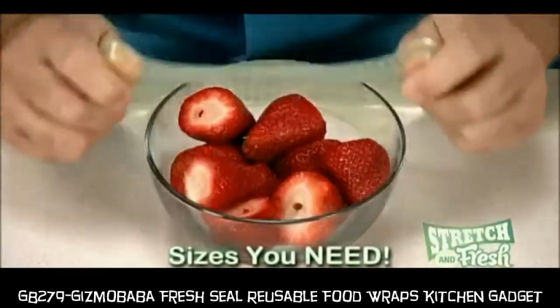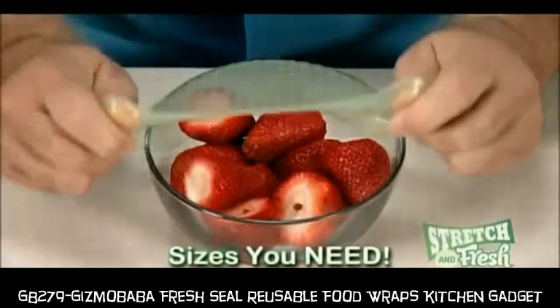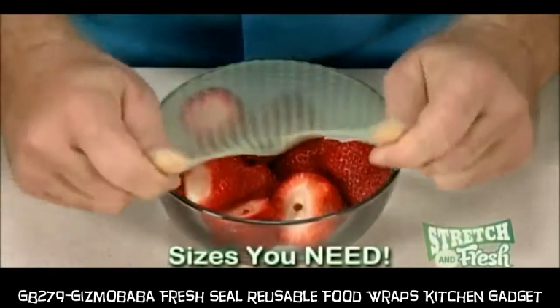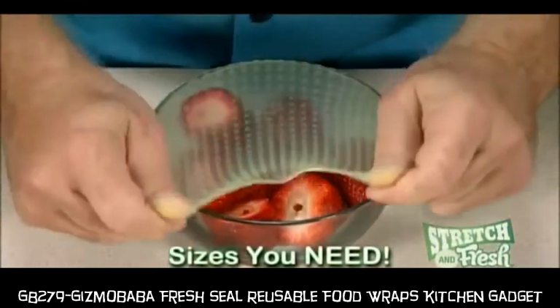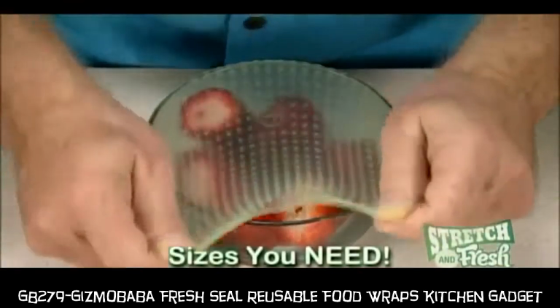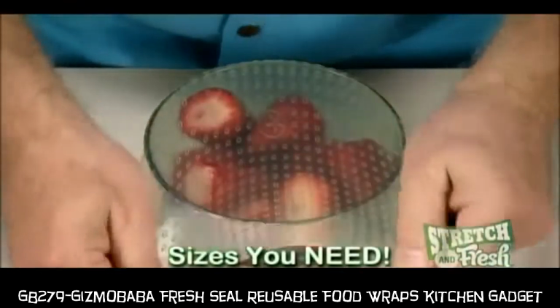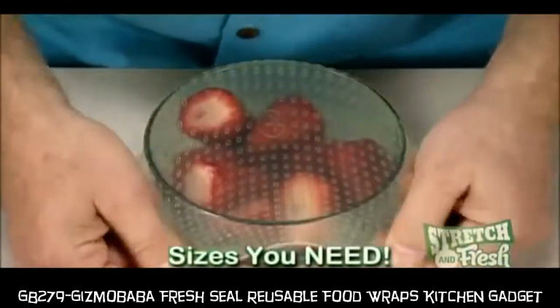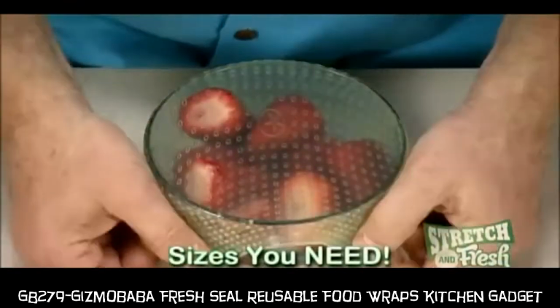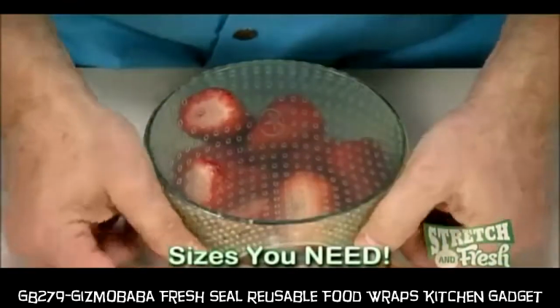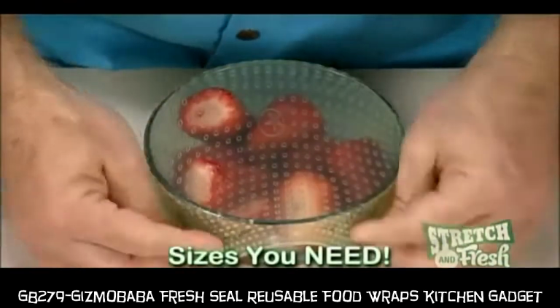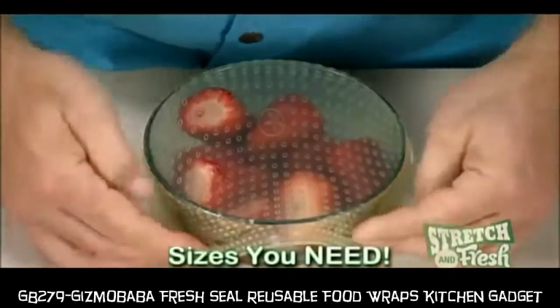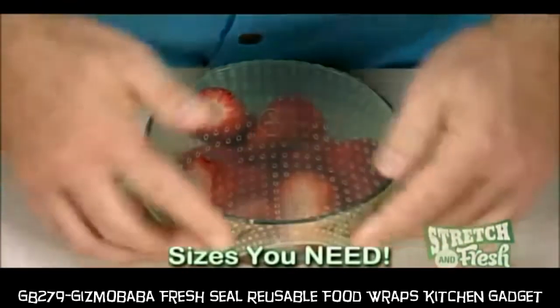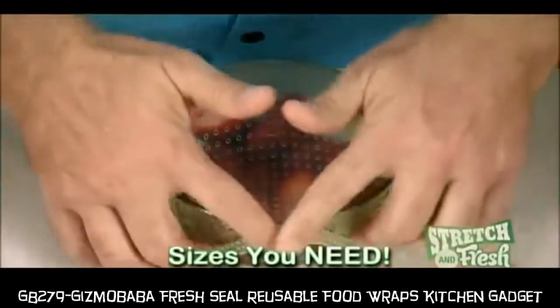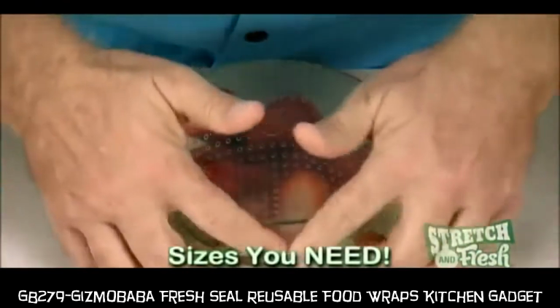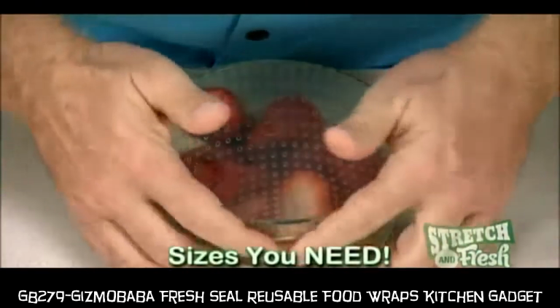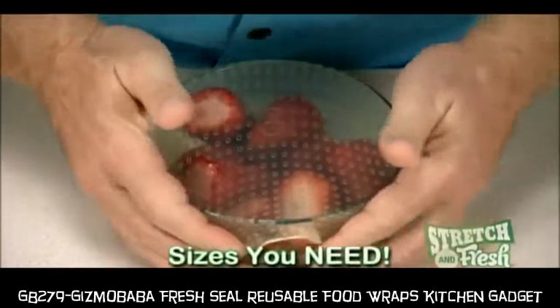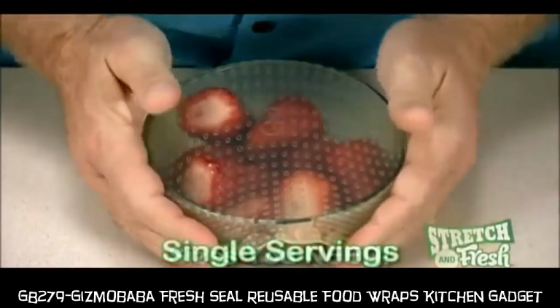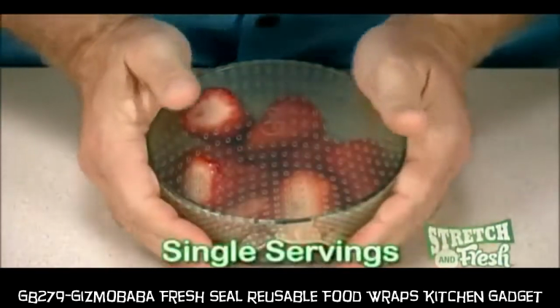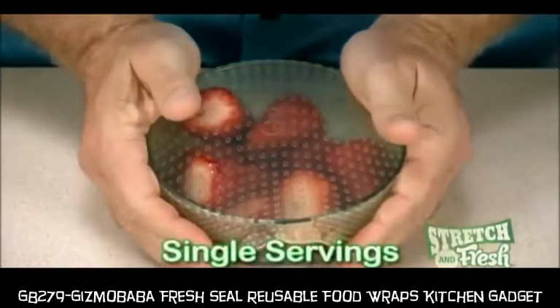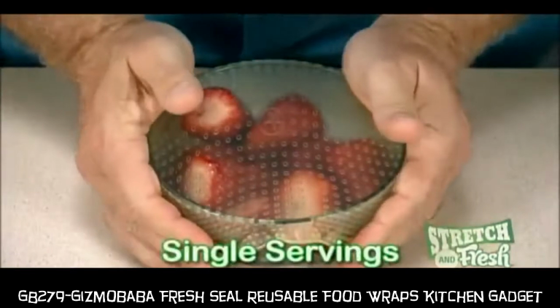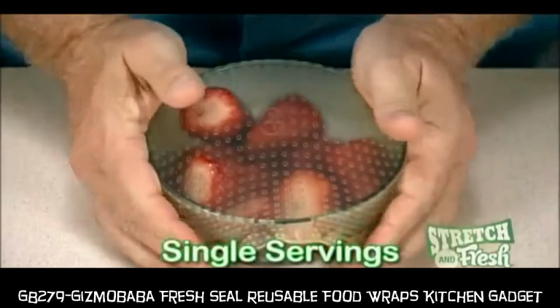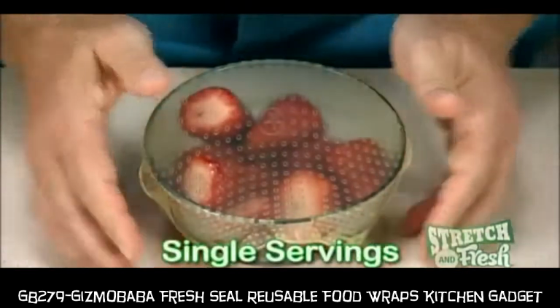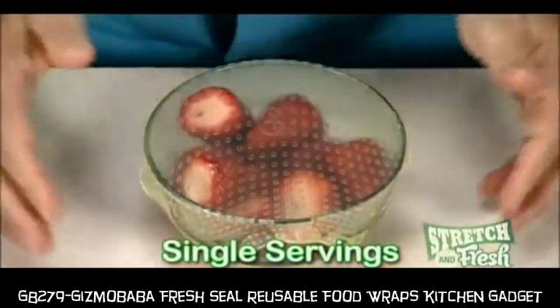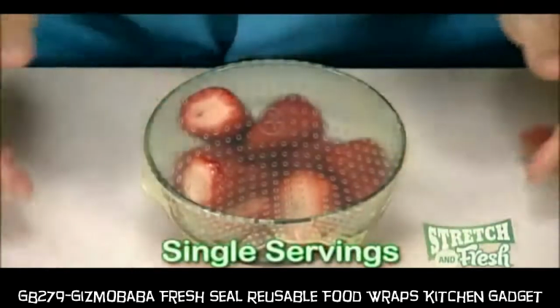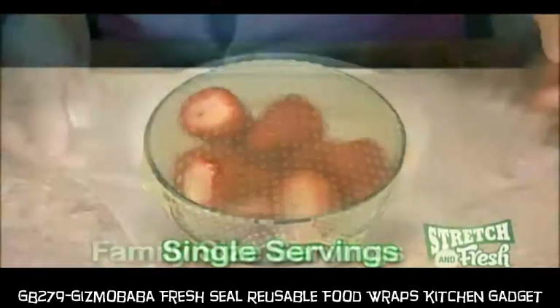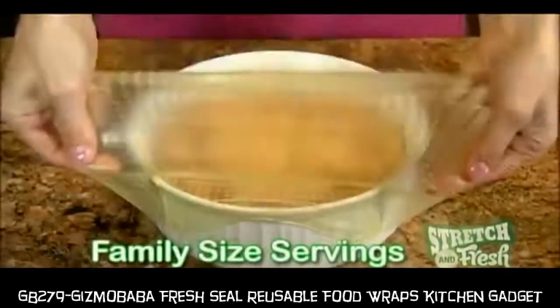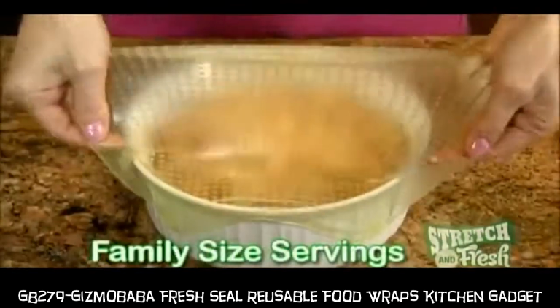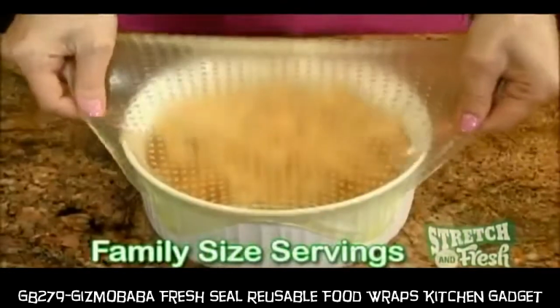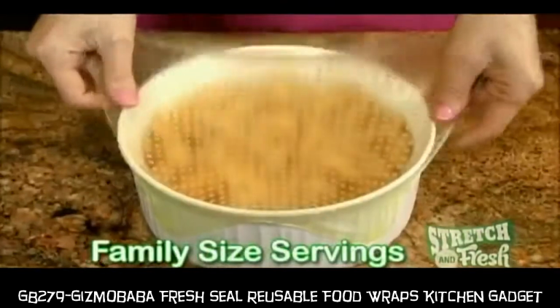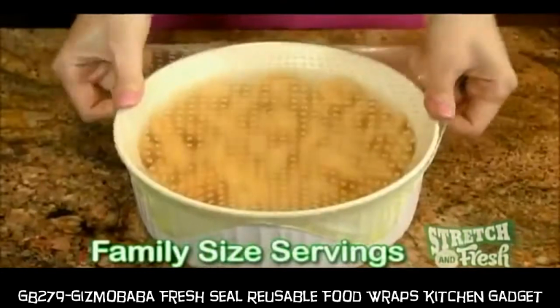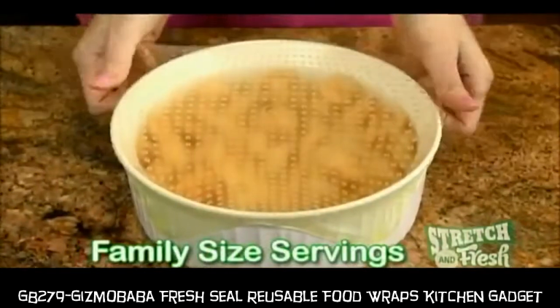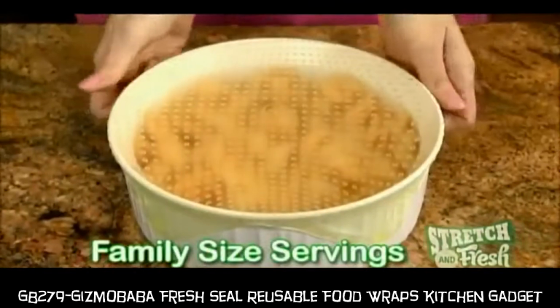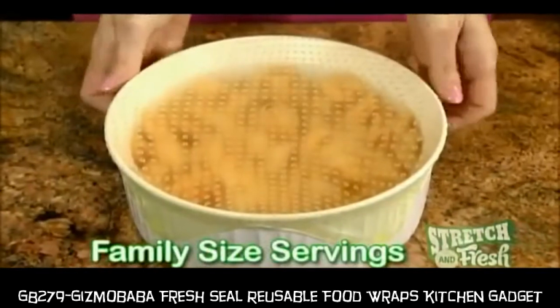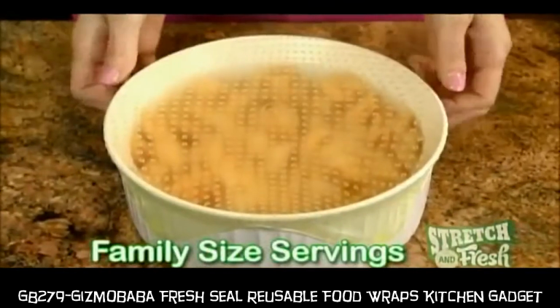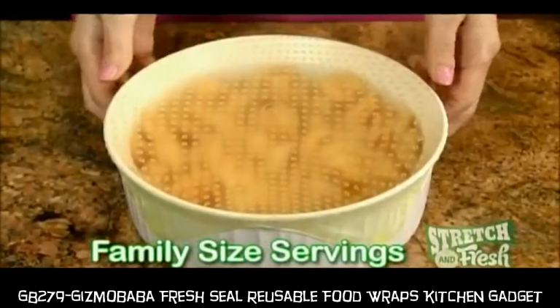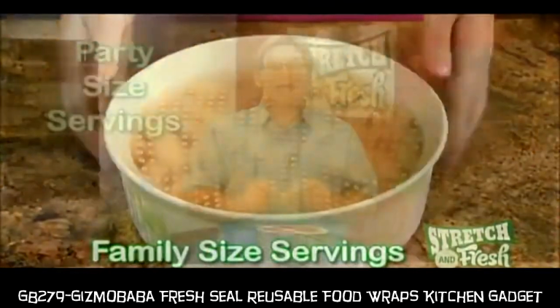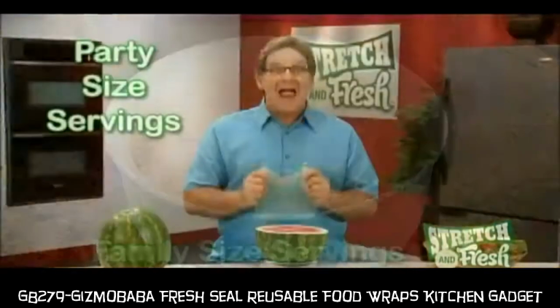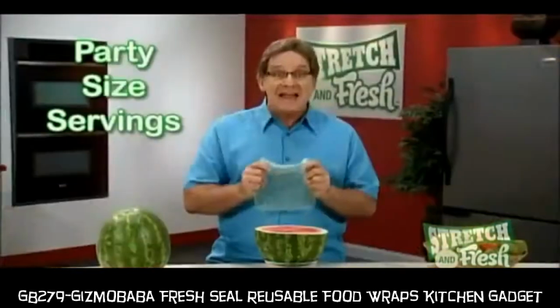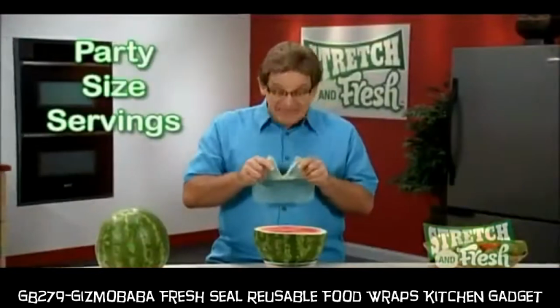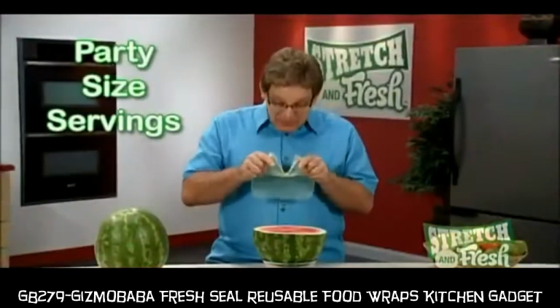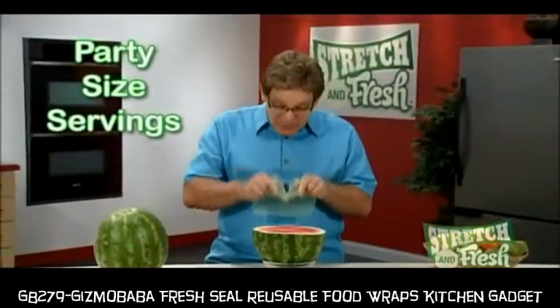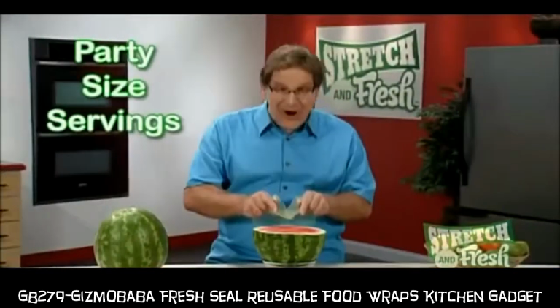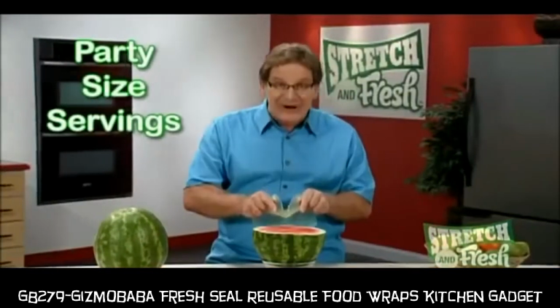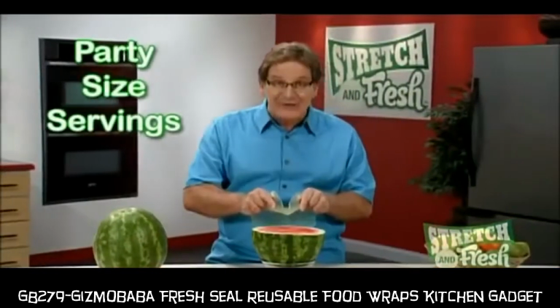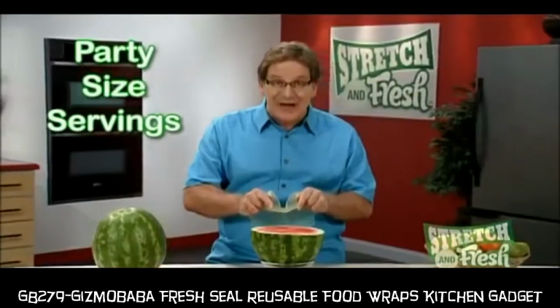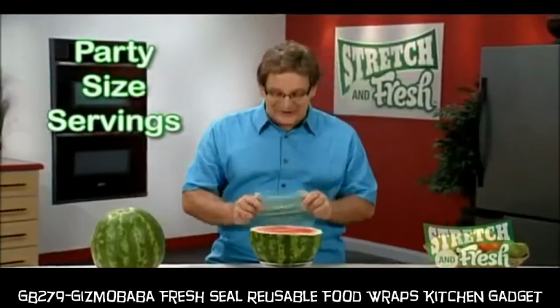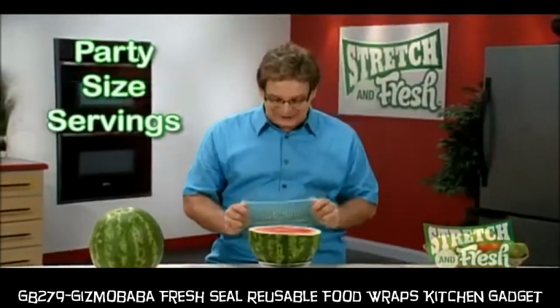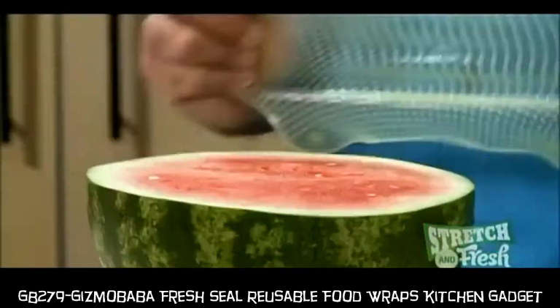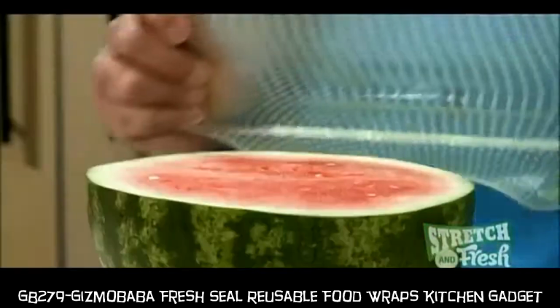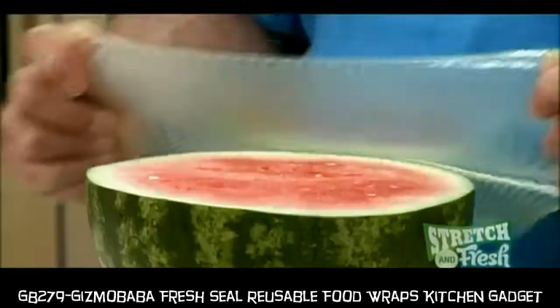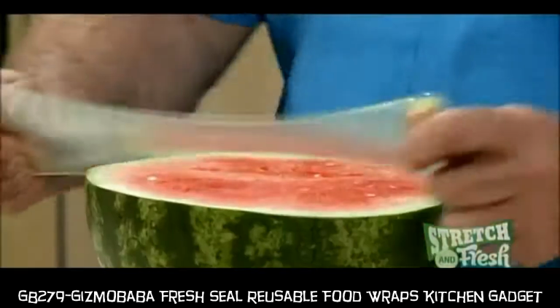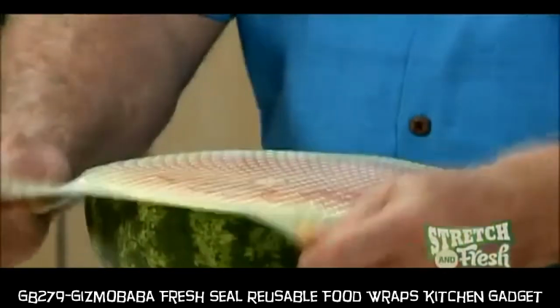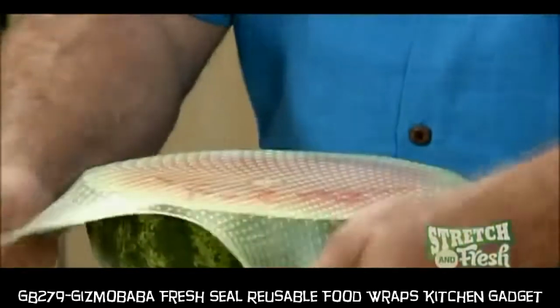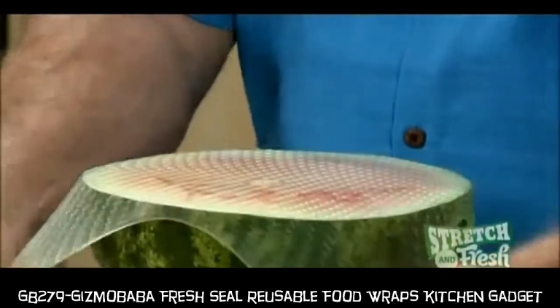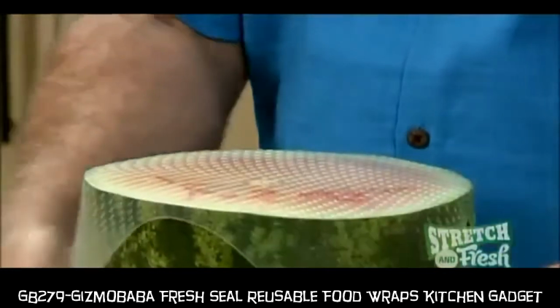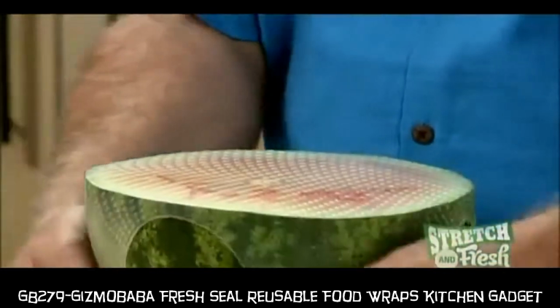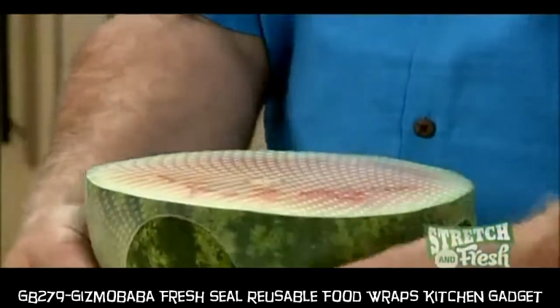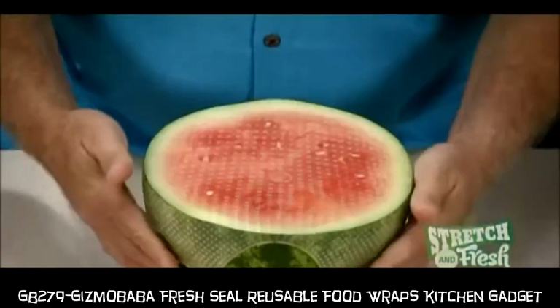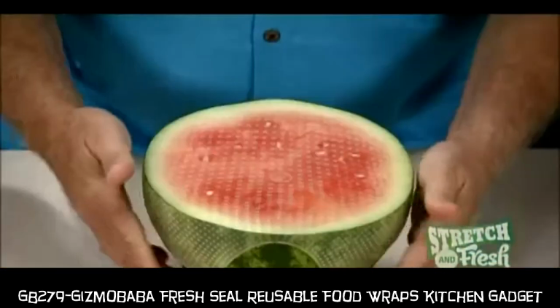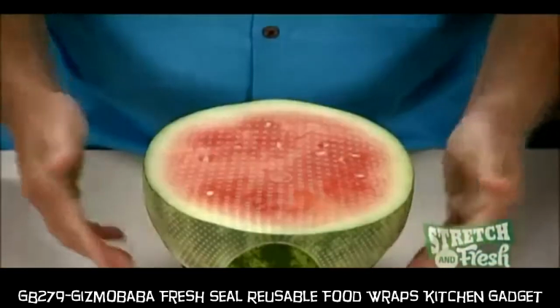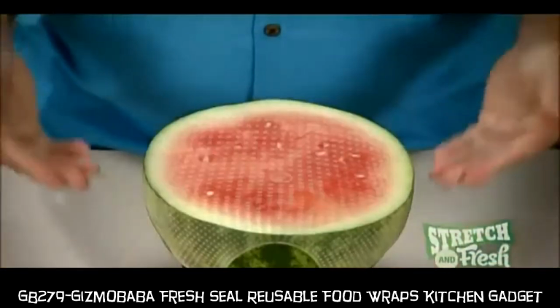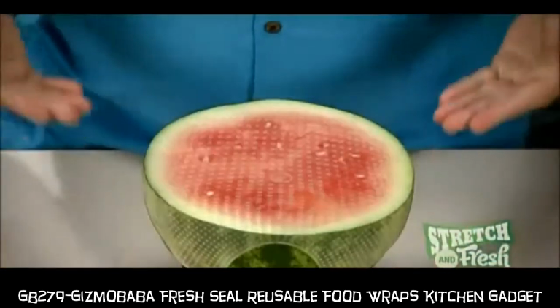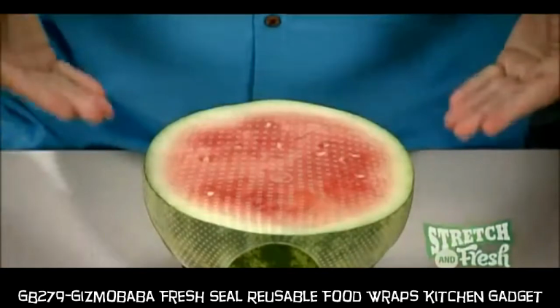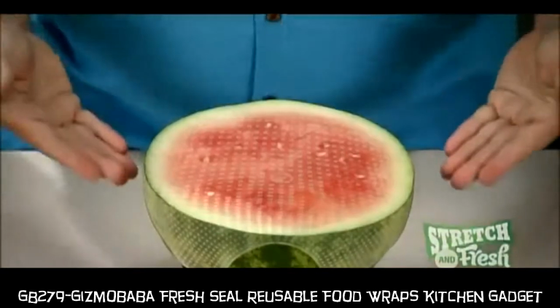Stretch & Fresh comes in sizes you need — for single servings, family size servings, and even party size servings. Sealed and ready to store.